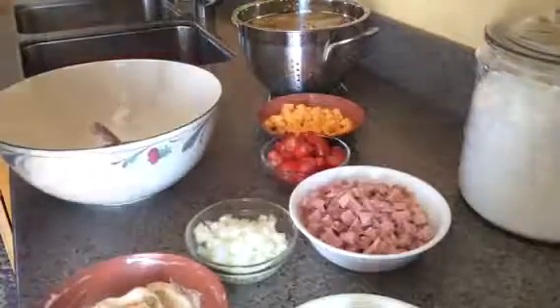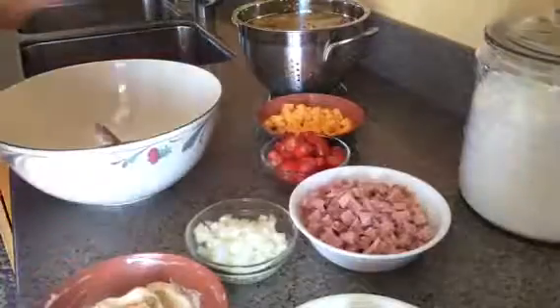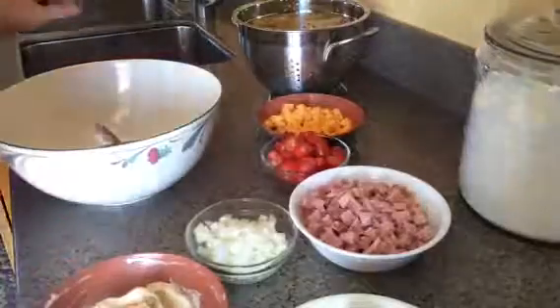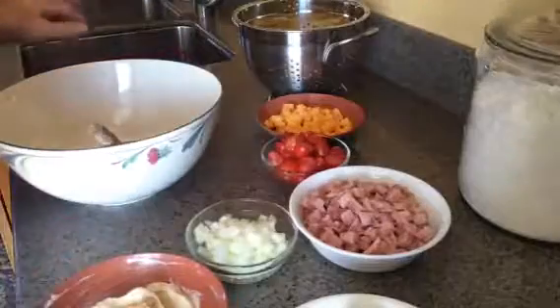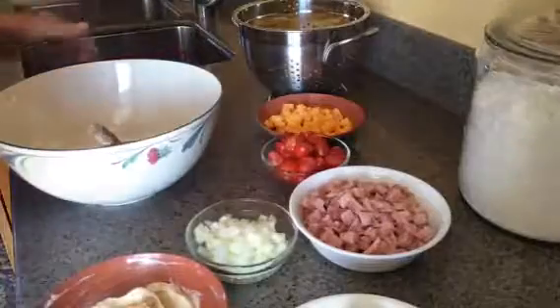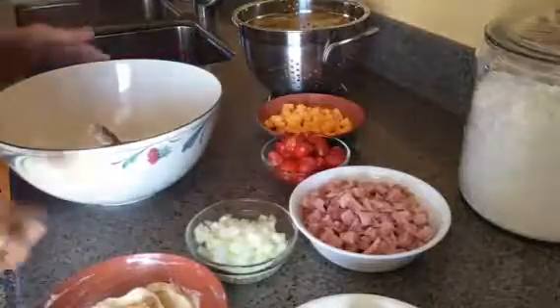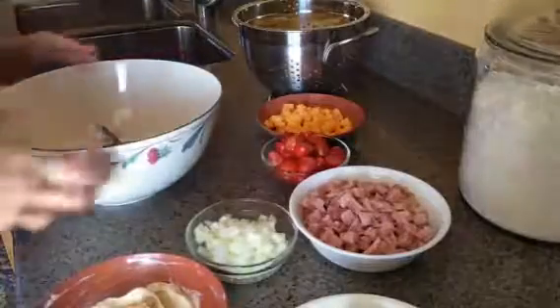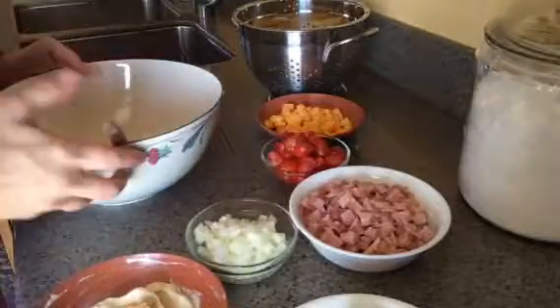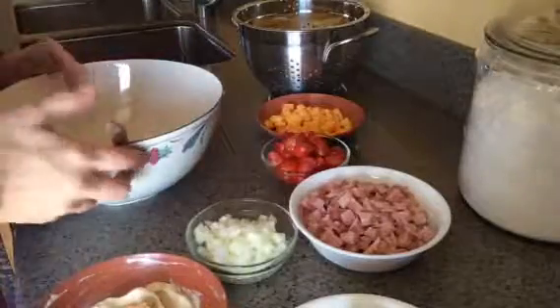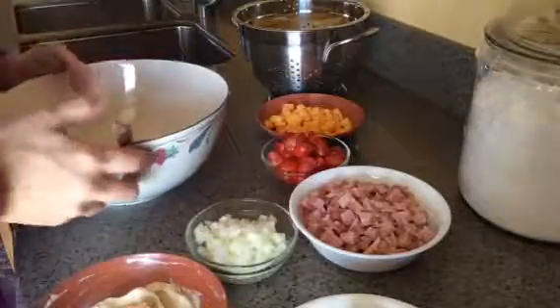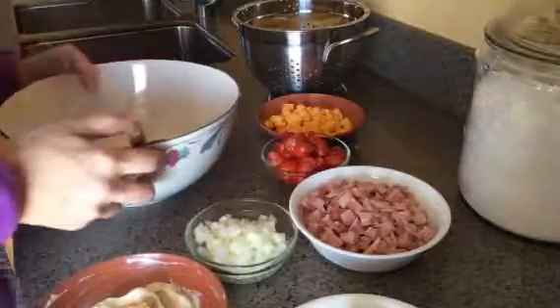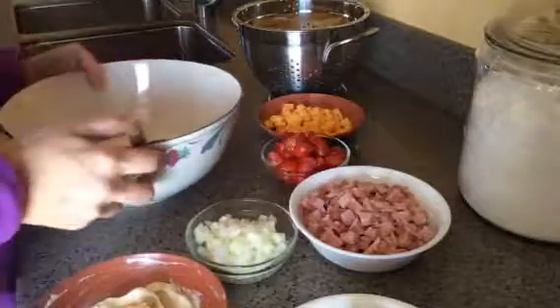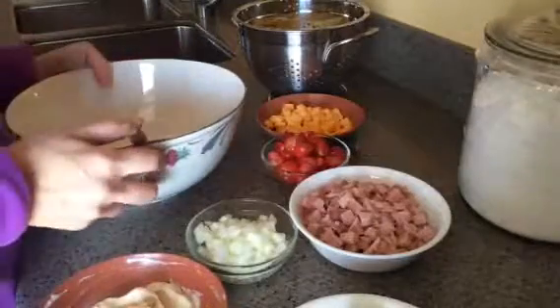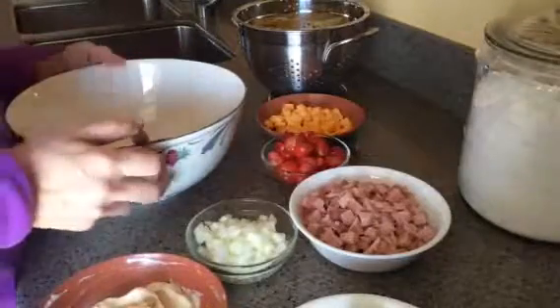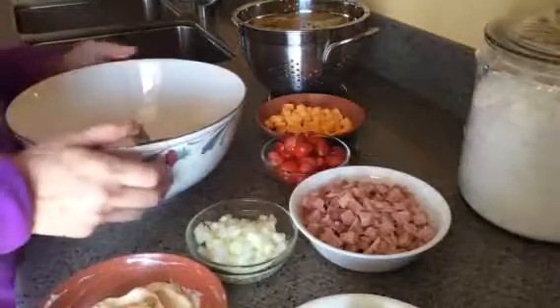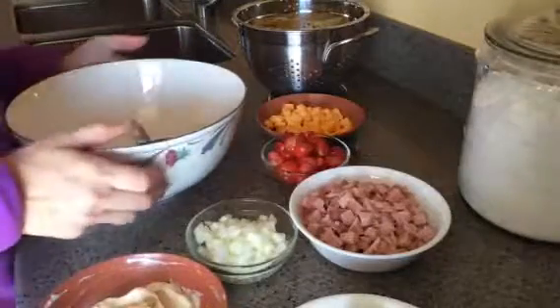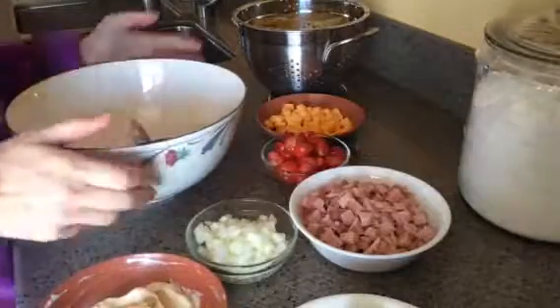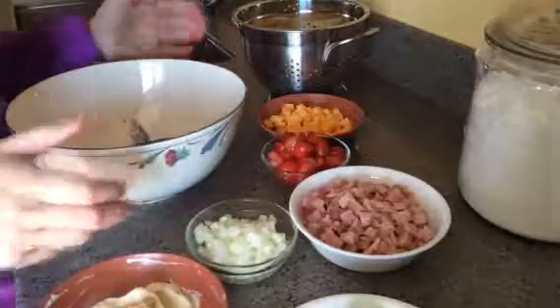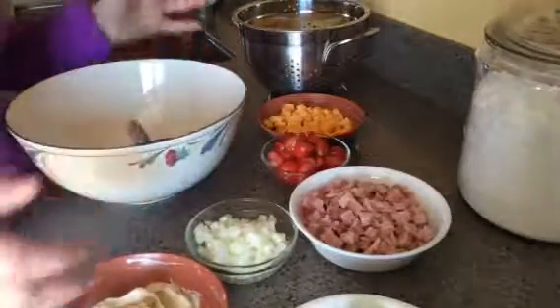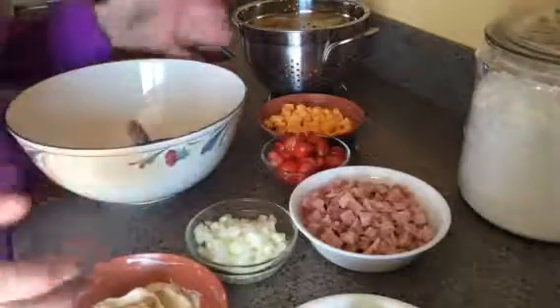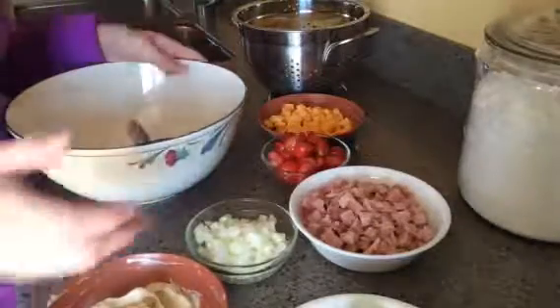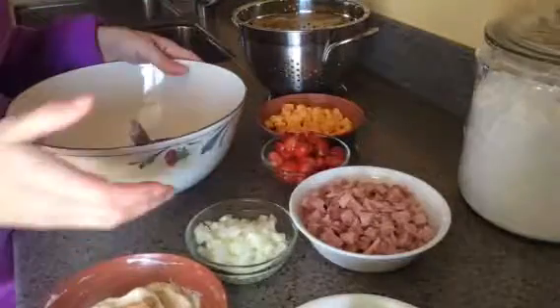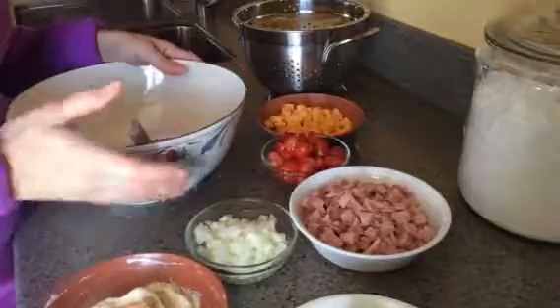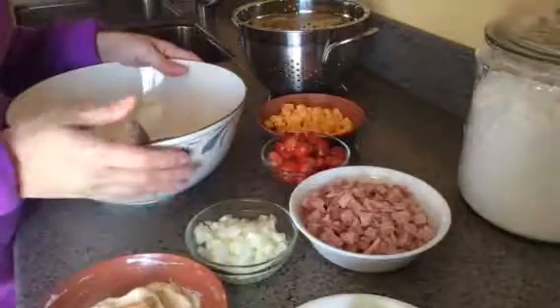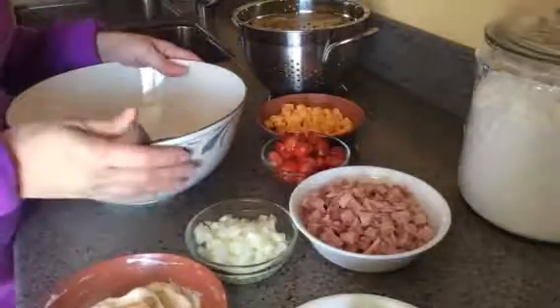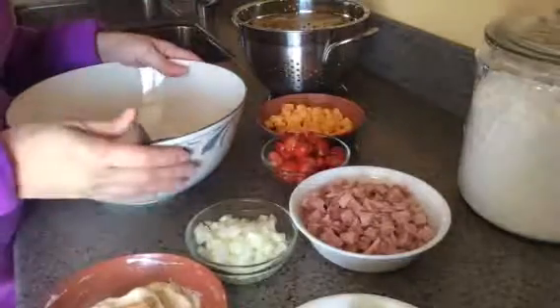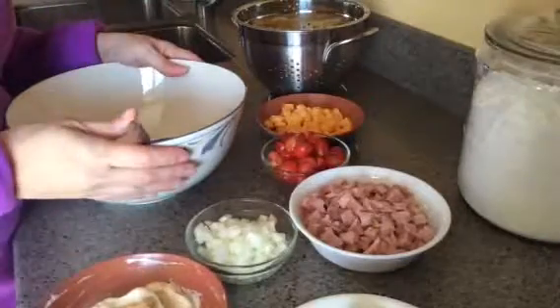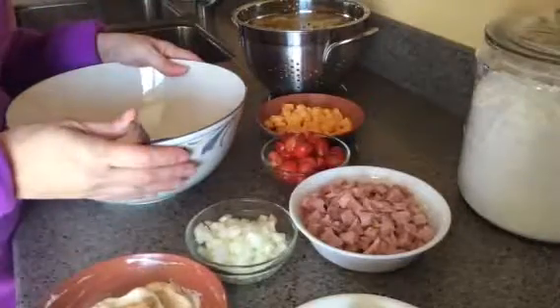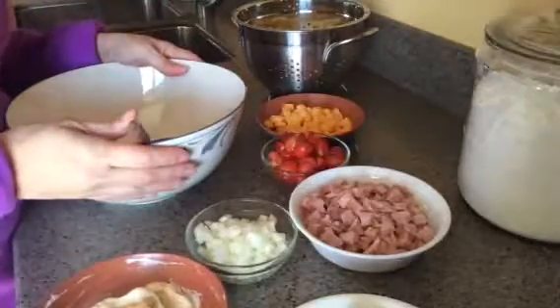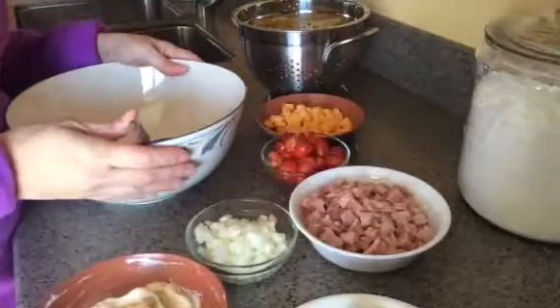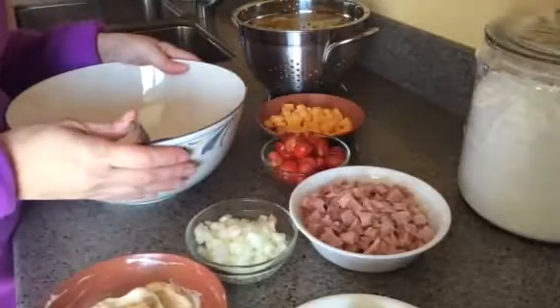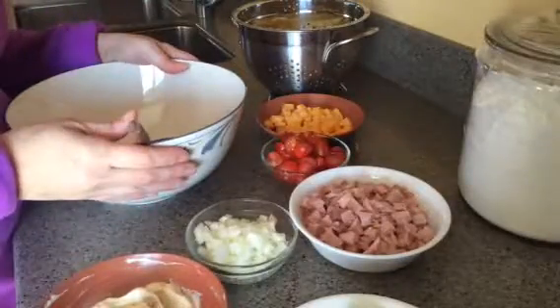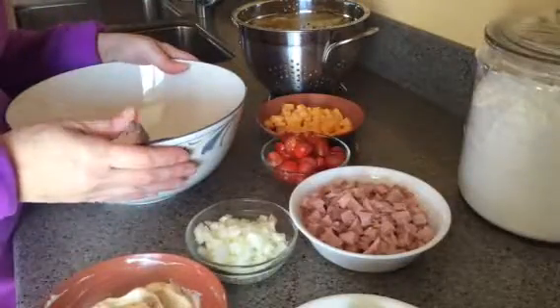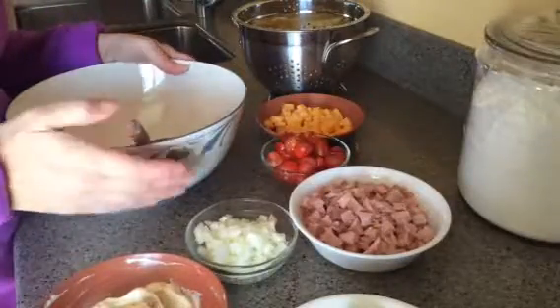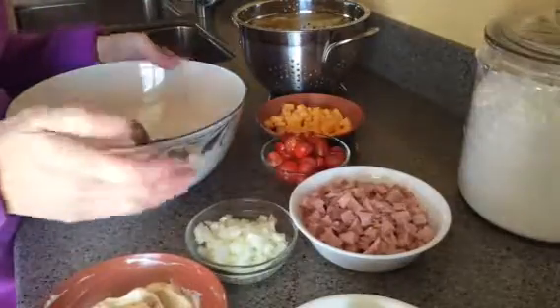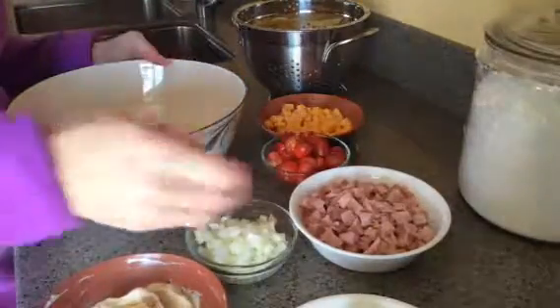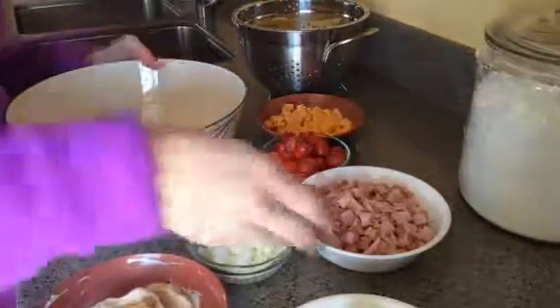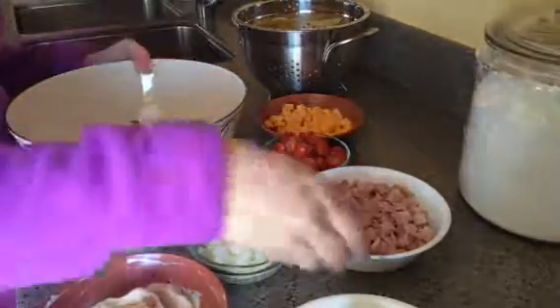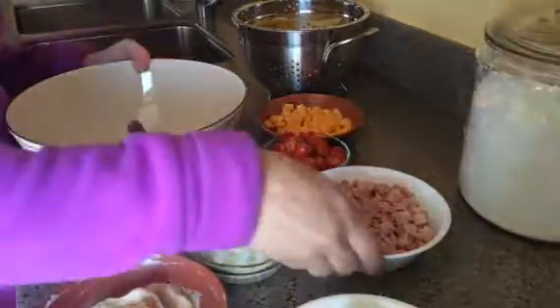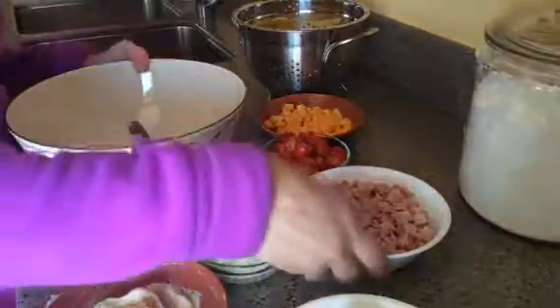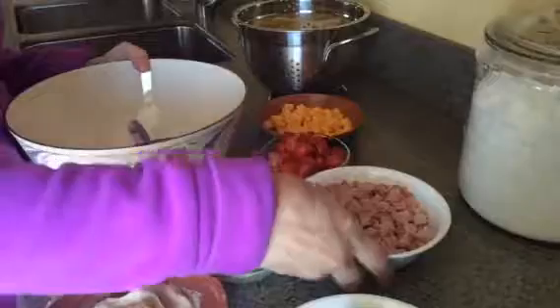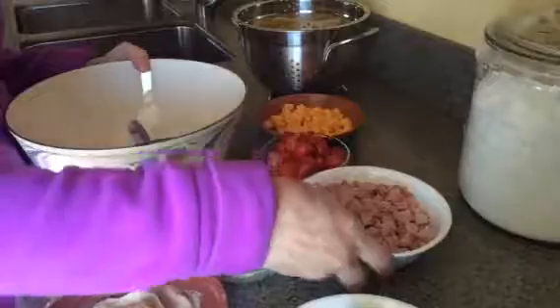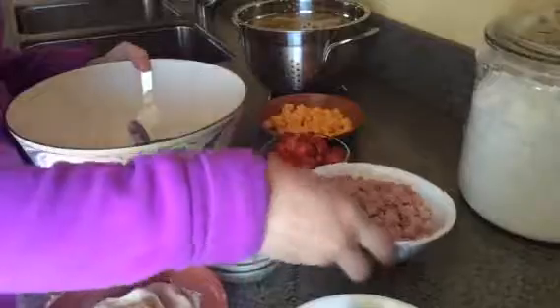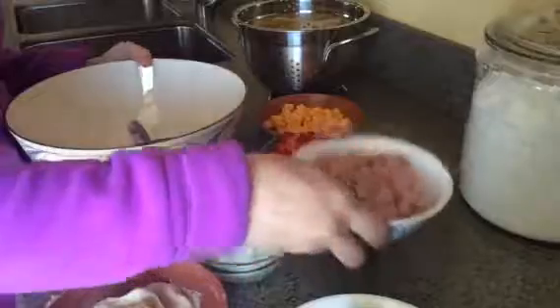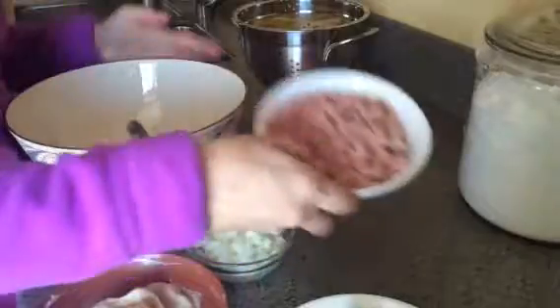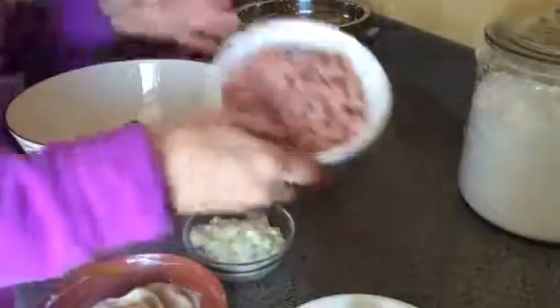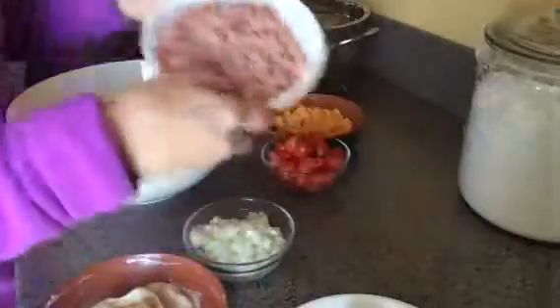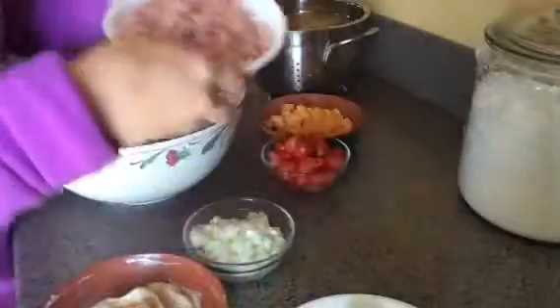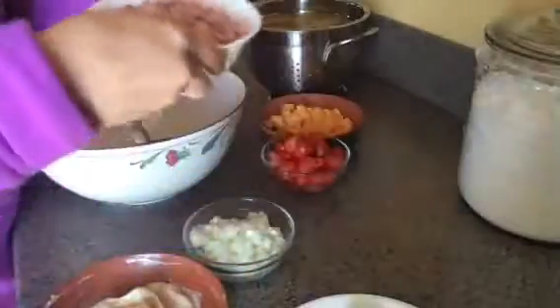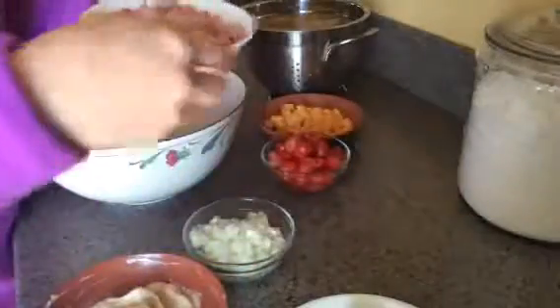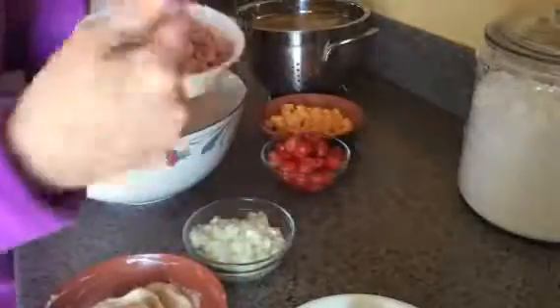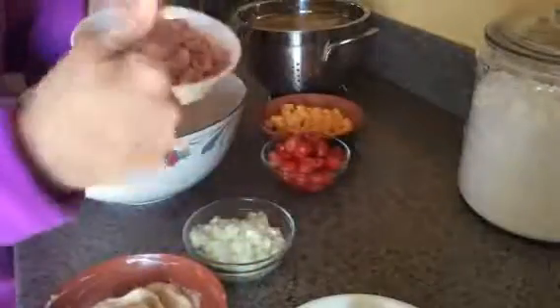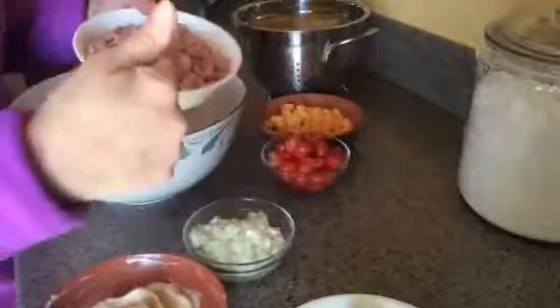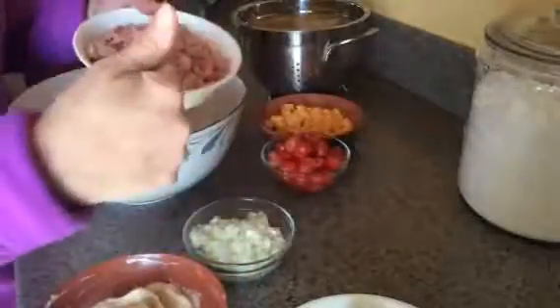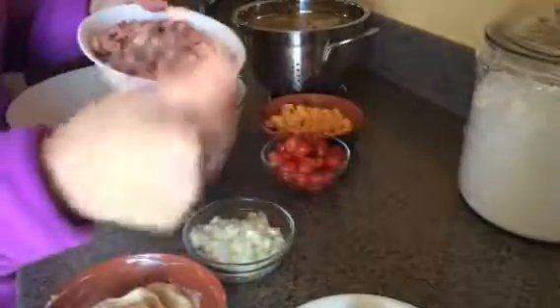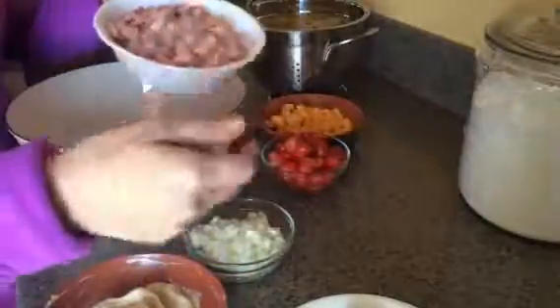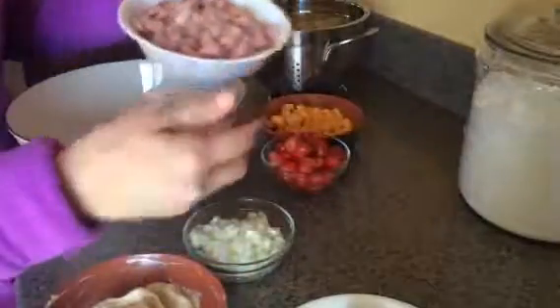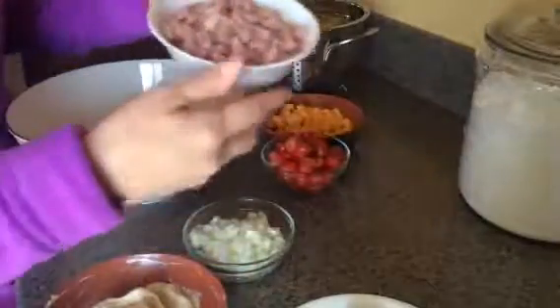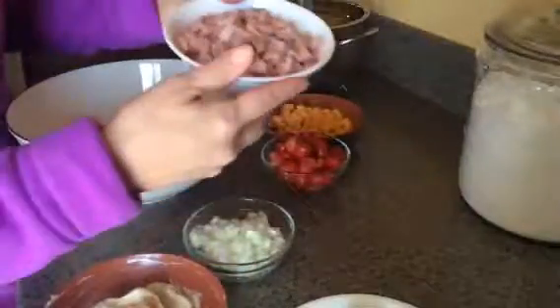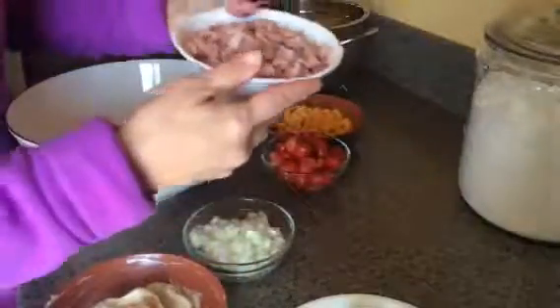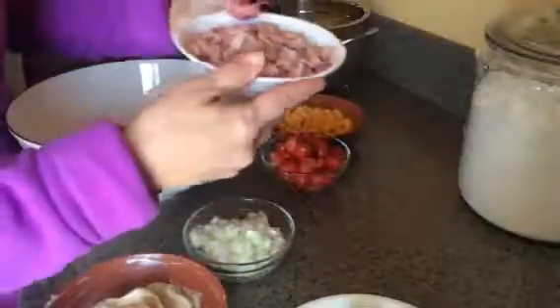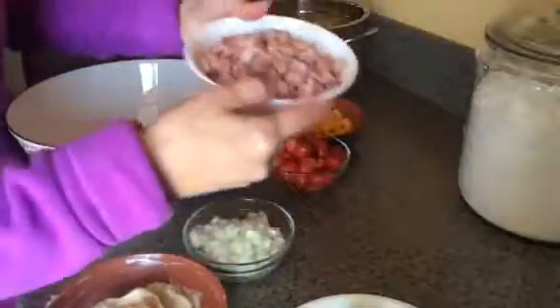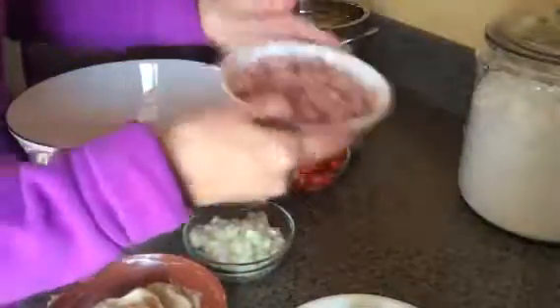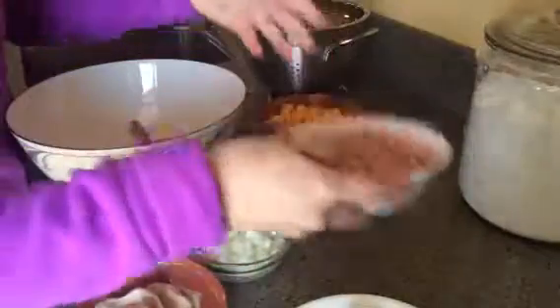Hi, Sherry Valli from Rusty Wagon. I'm going to make a pasta salad using leftover ham from Easter dinner.